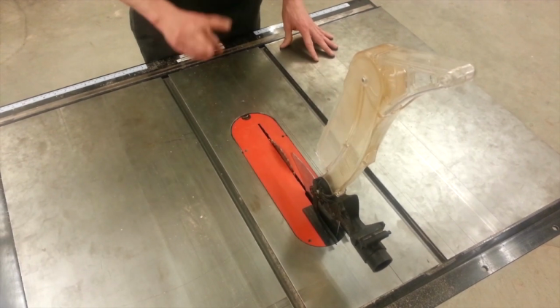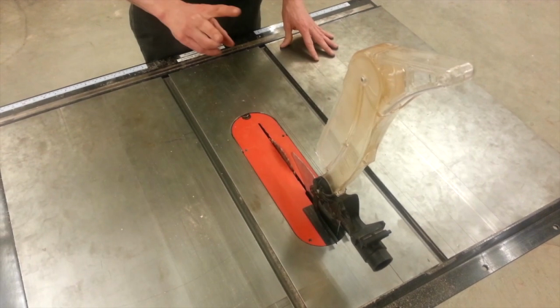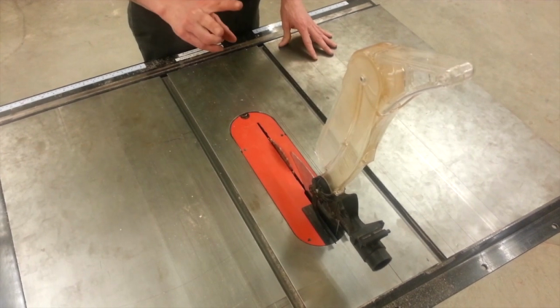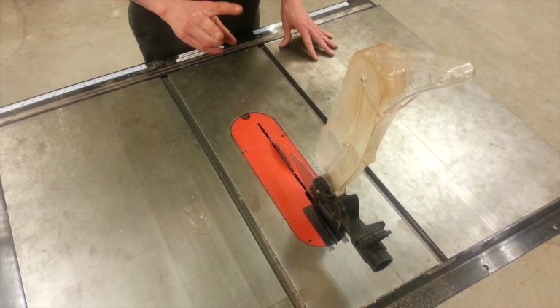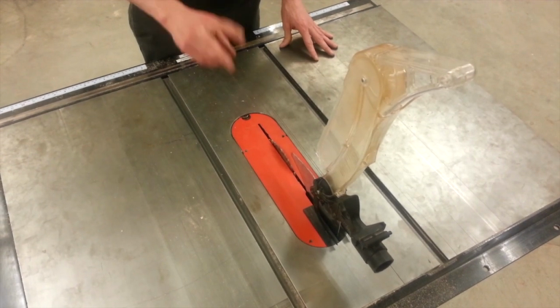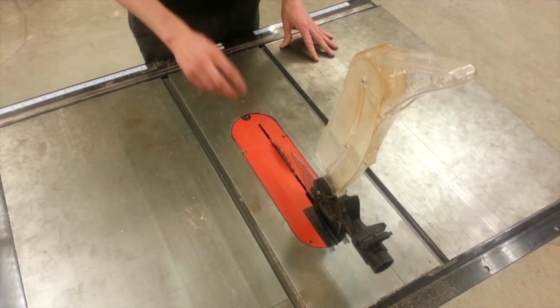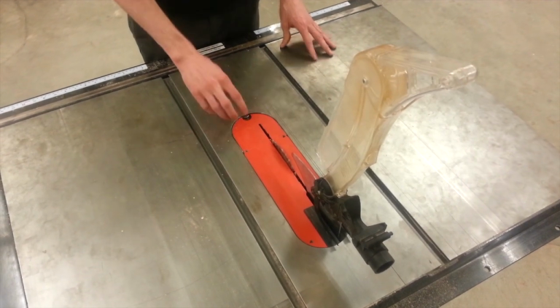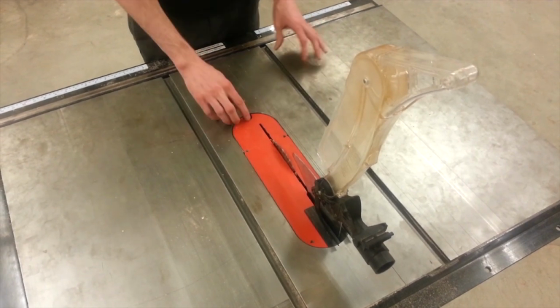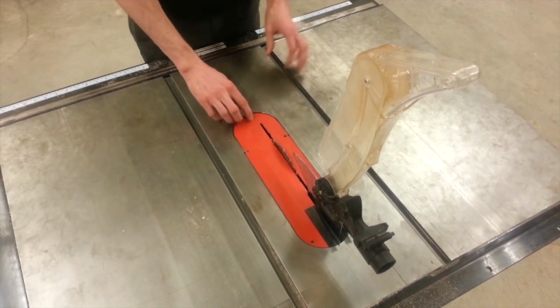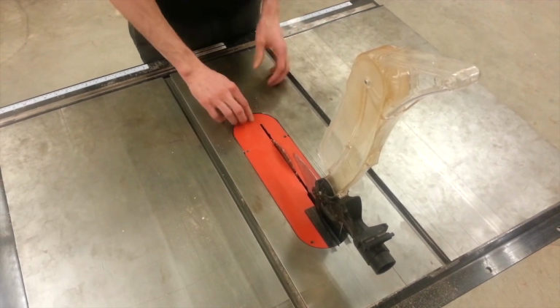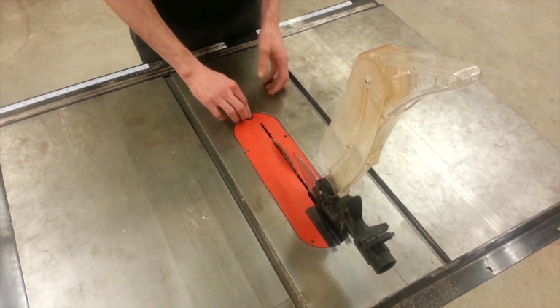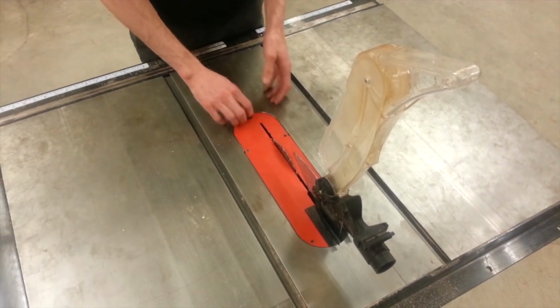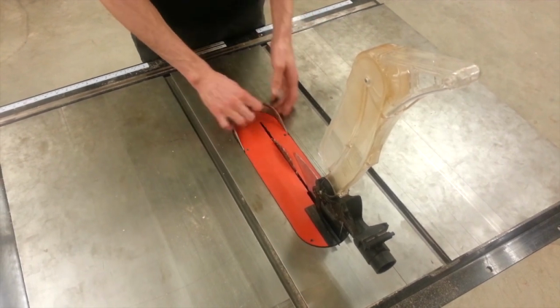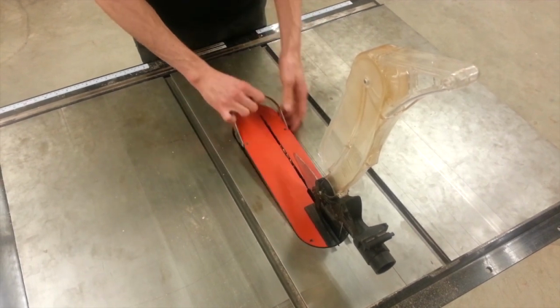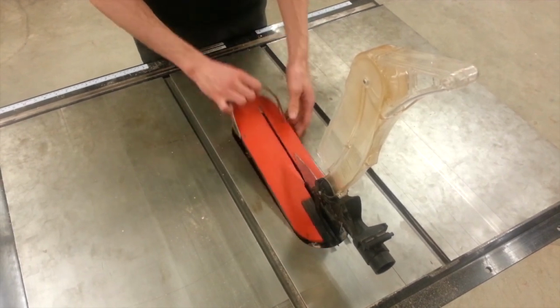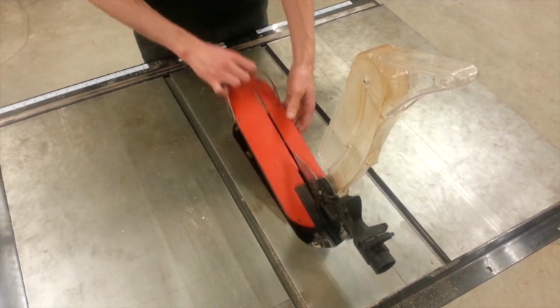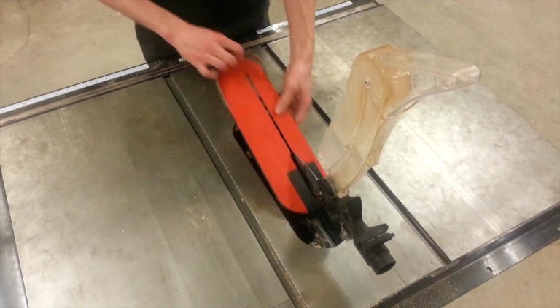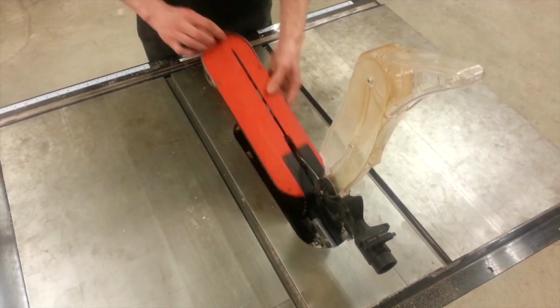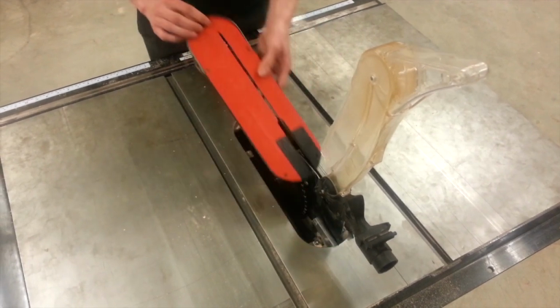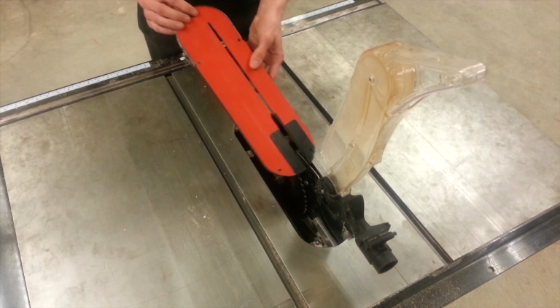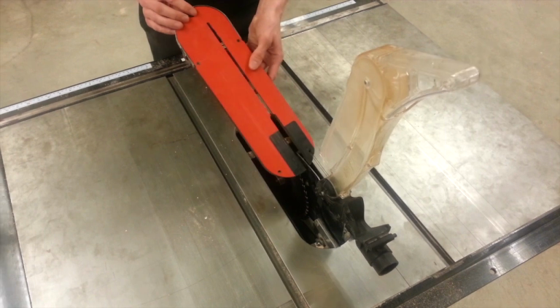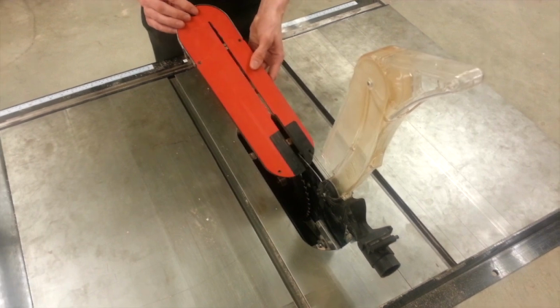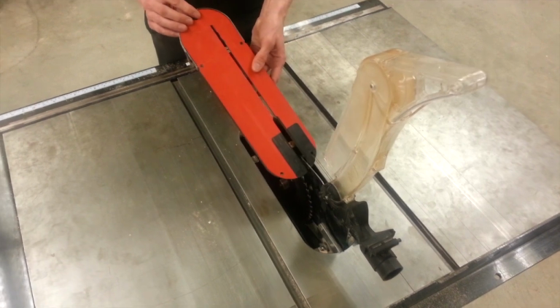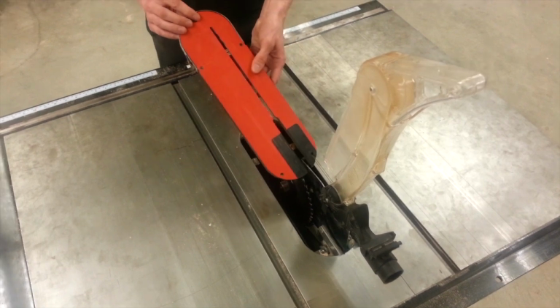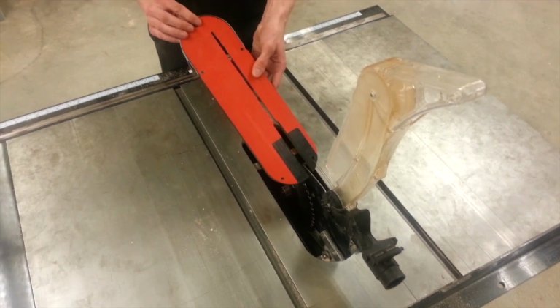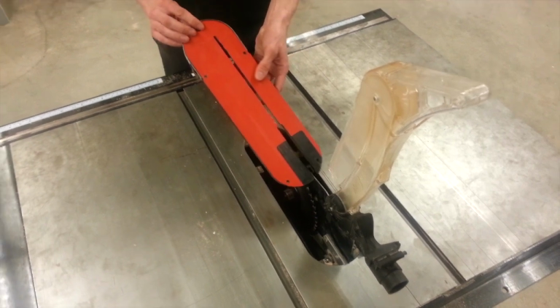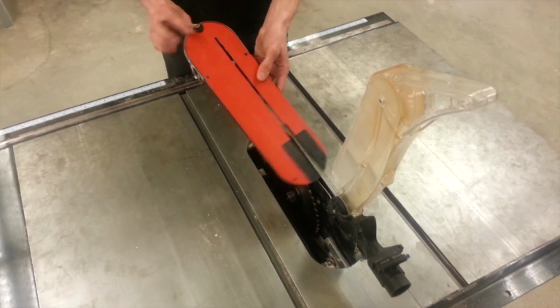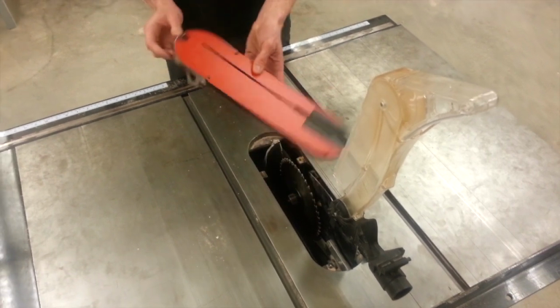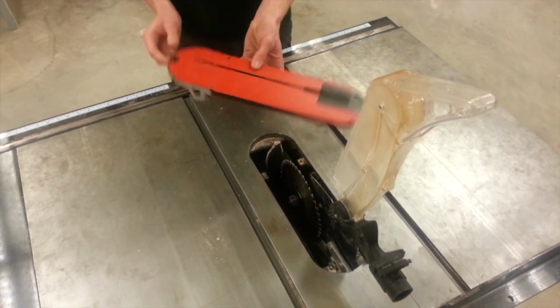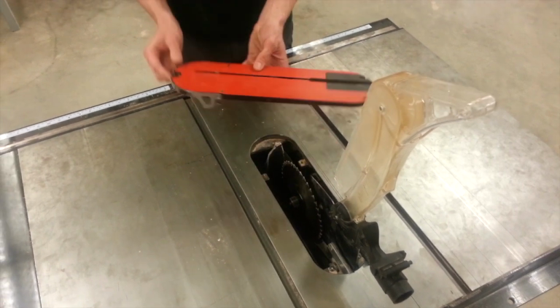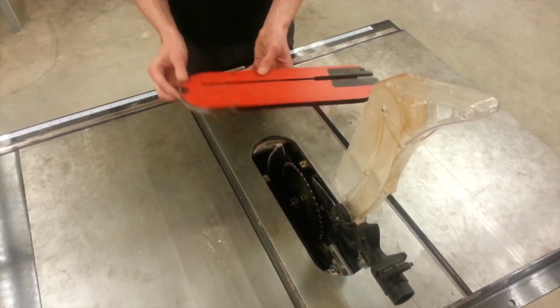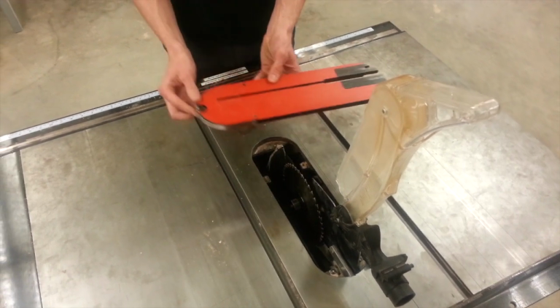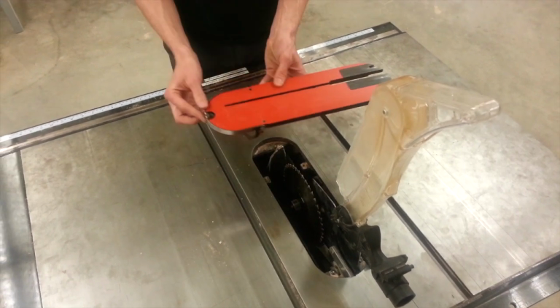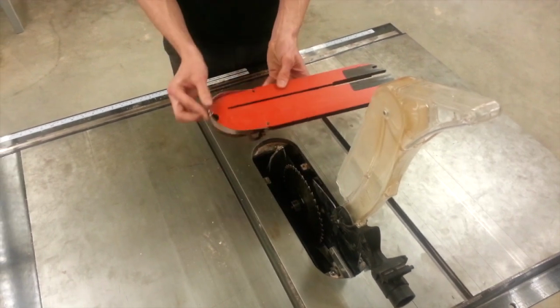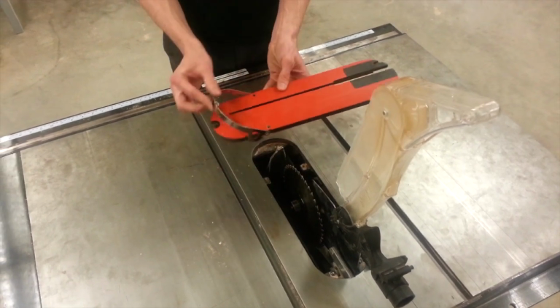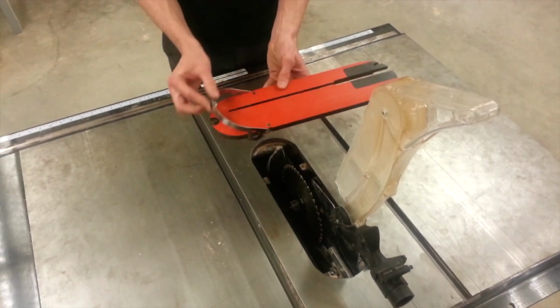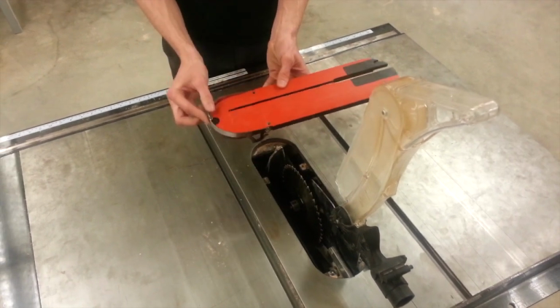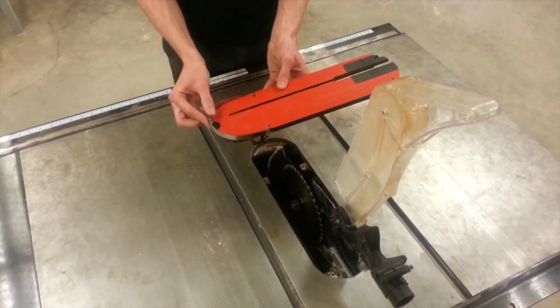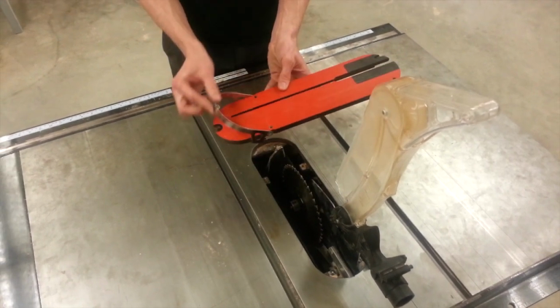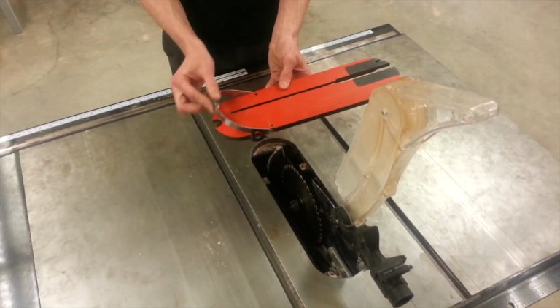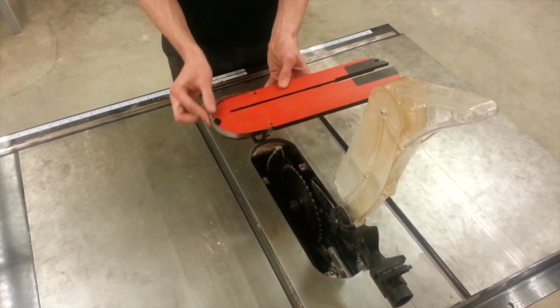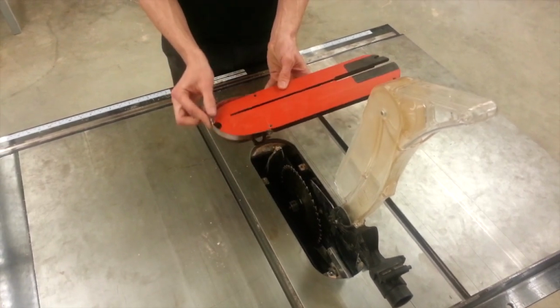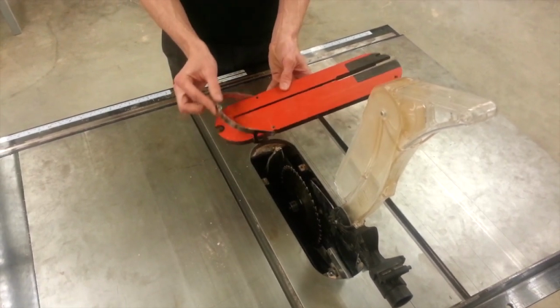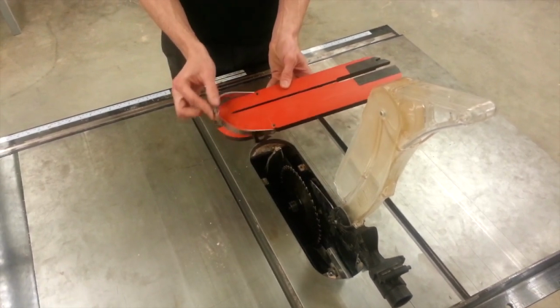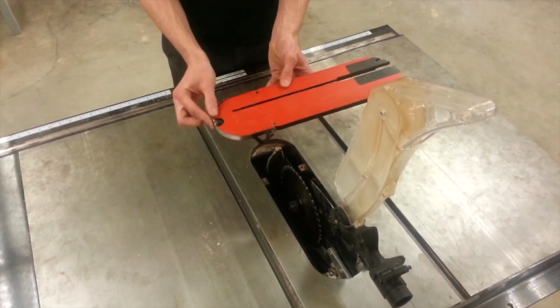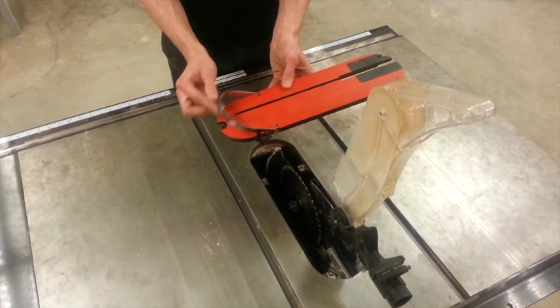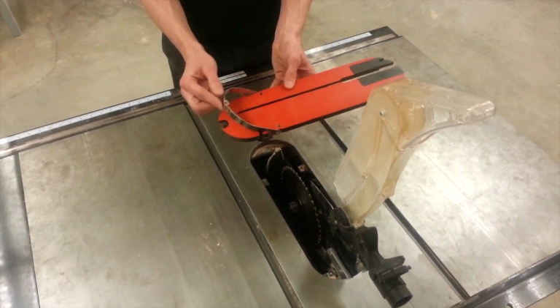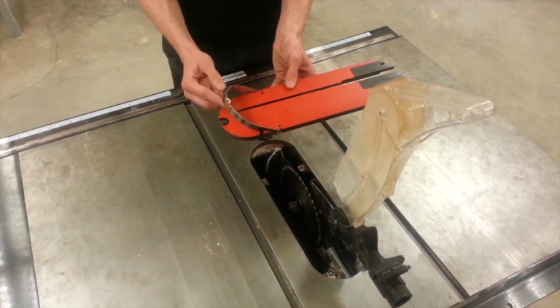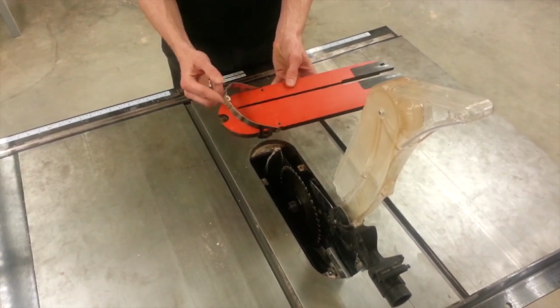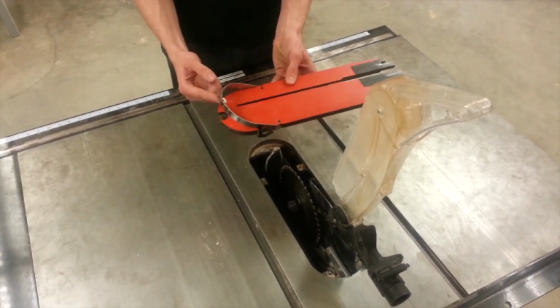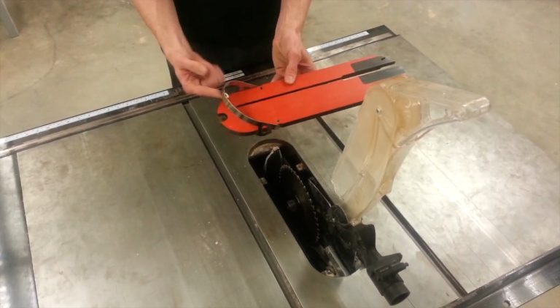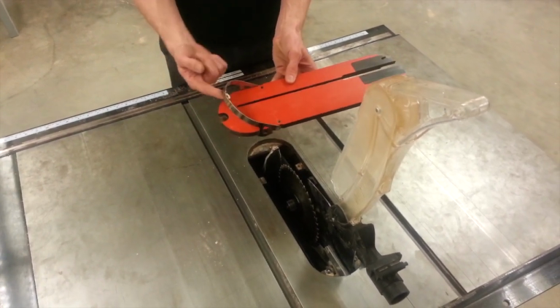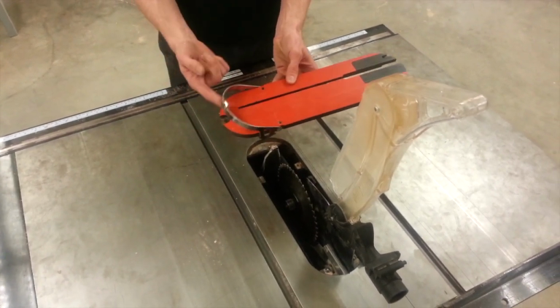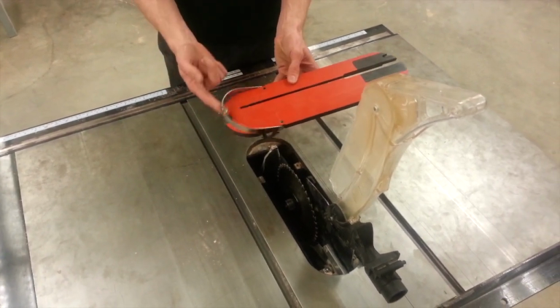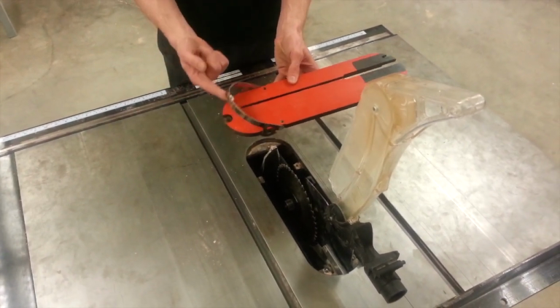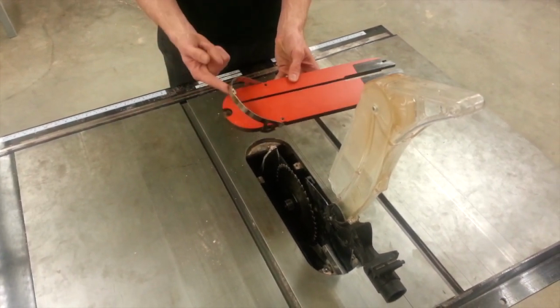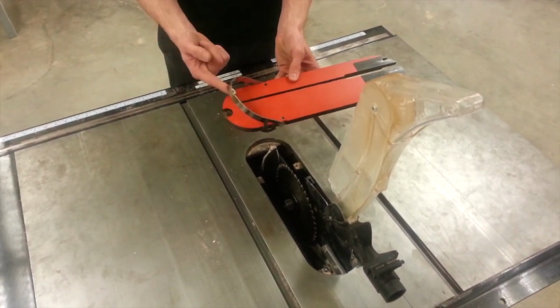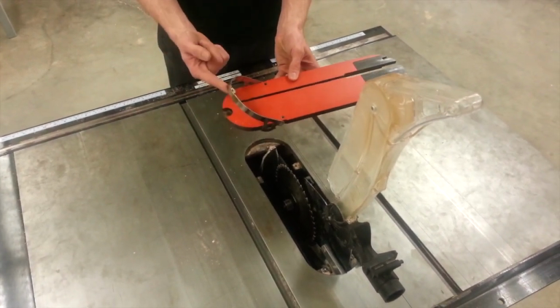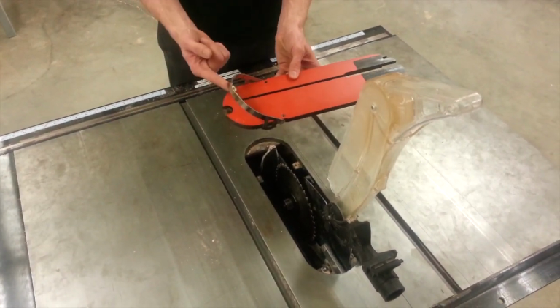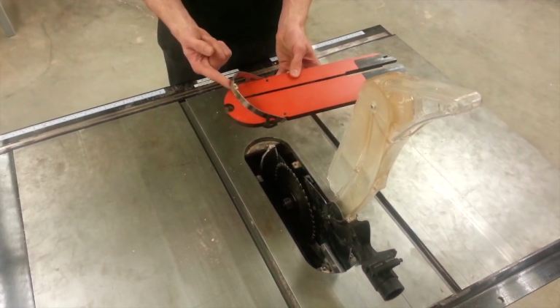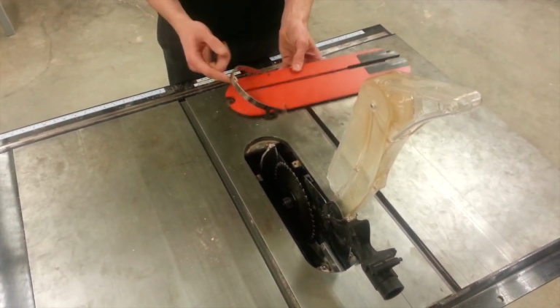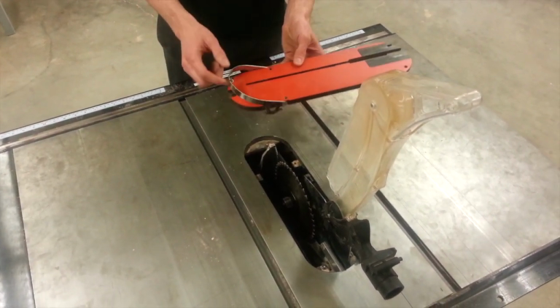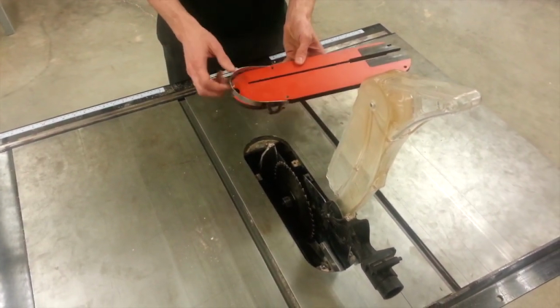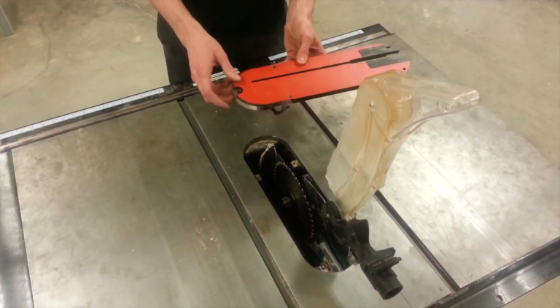Step two, we're going to remove the throat plate. If the throat plate has the little metal hook, you have to lift that to remove it.